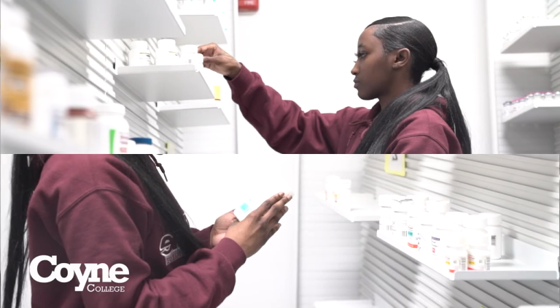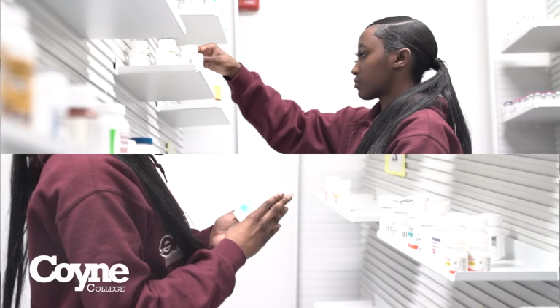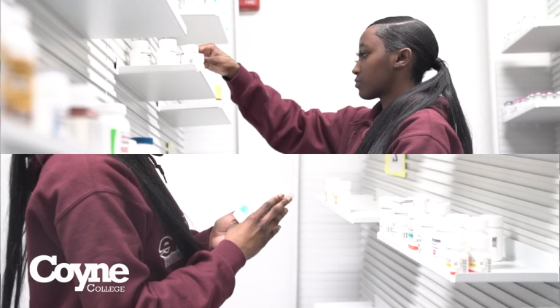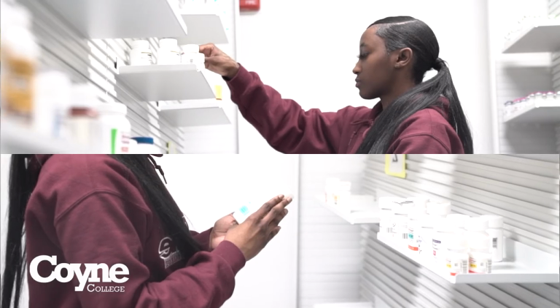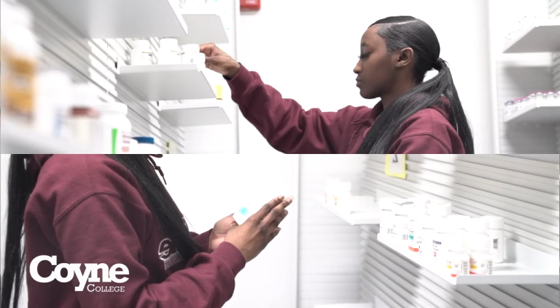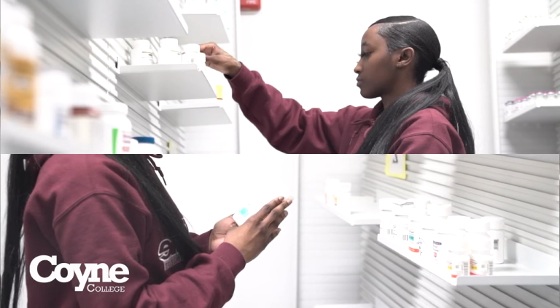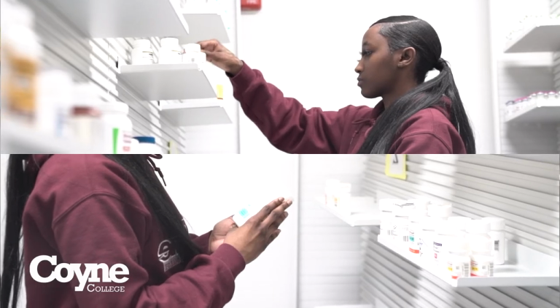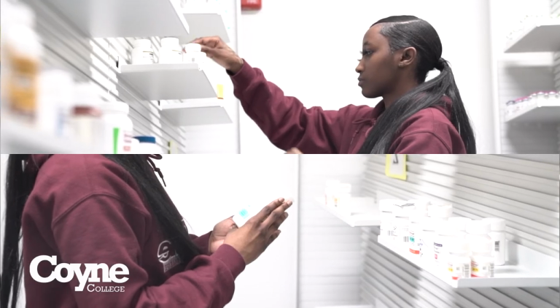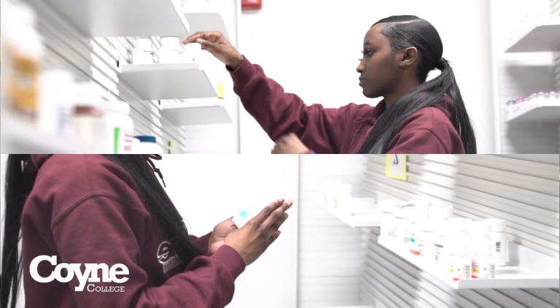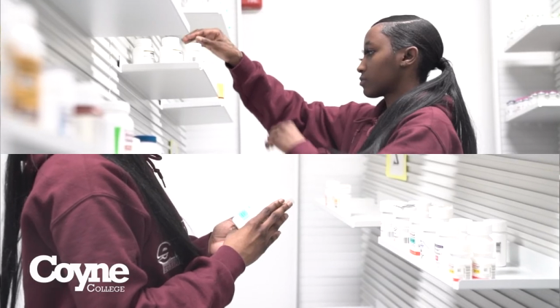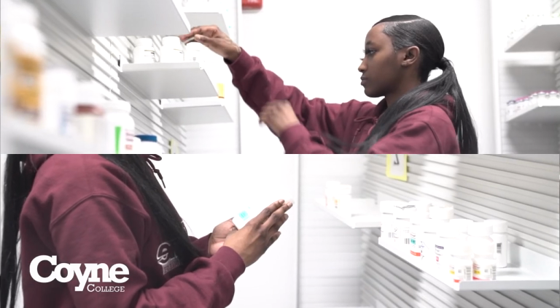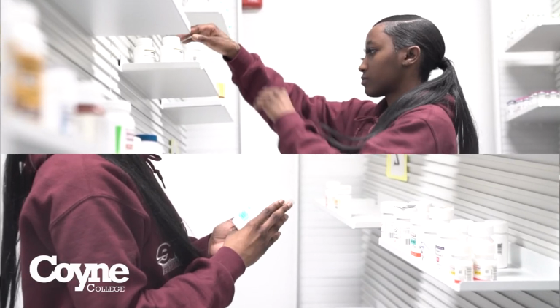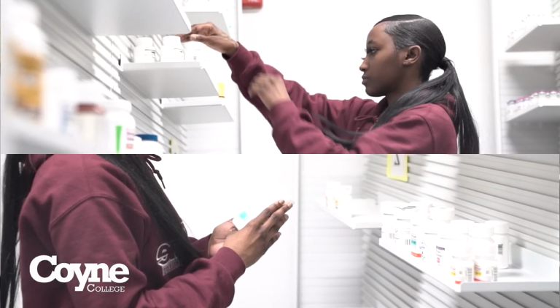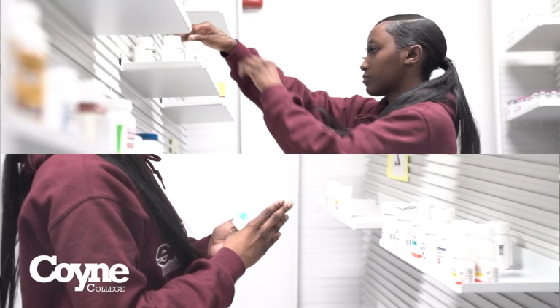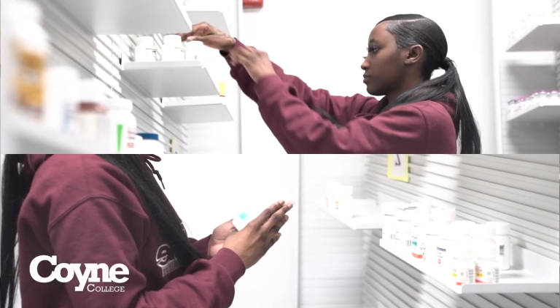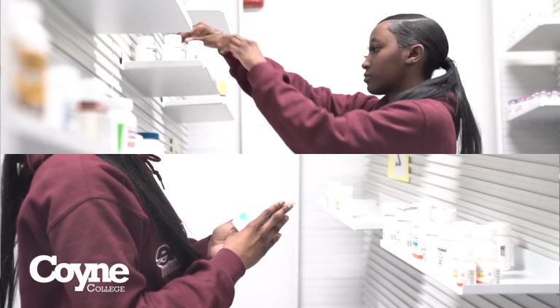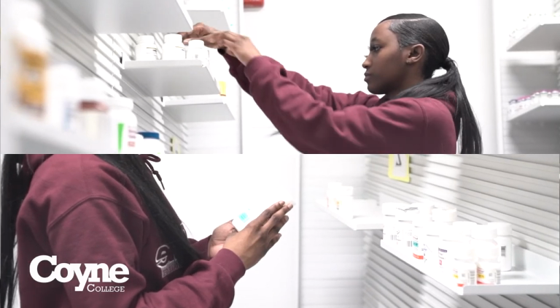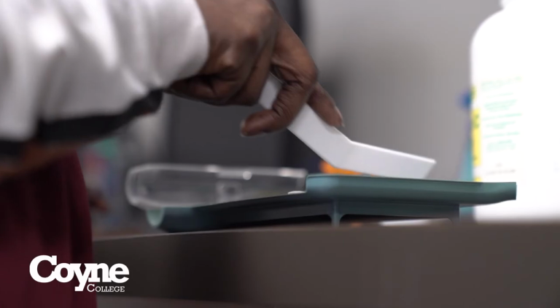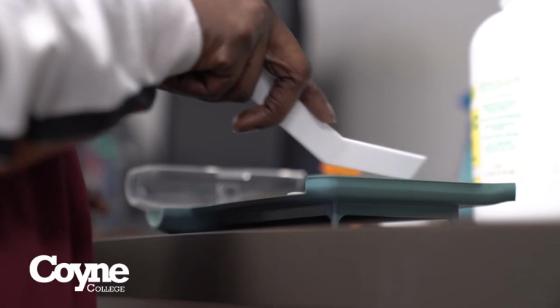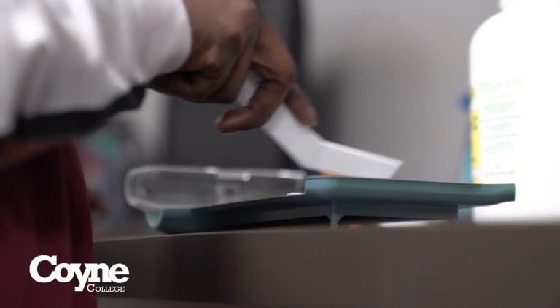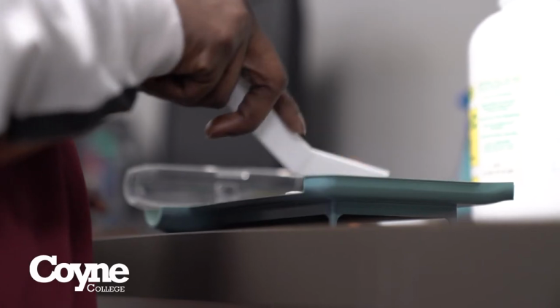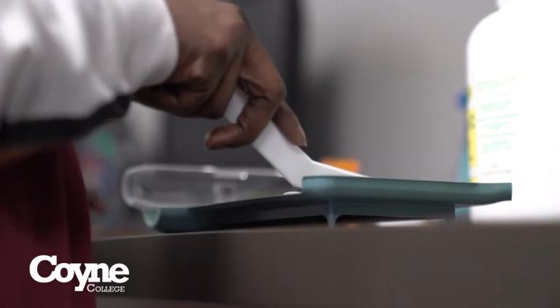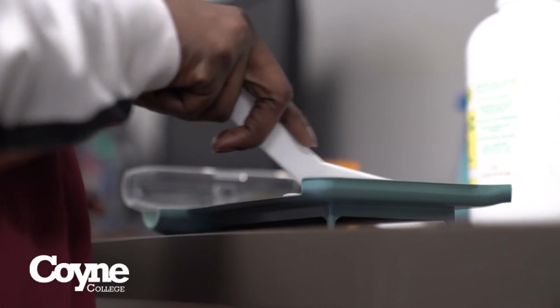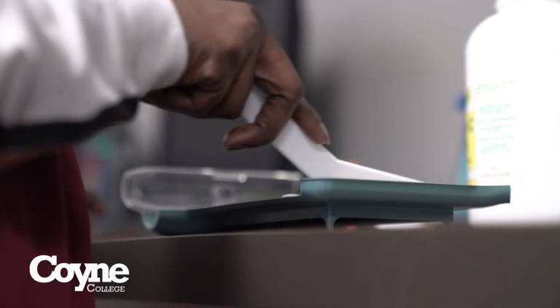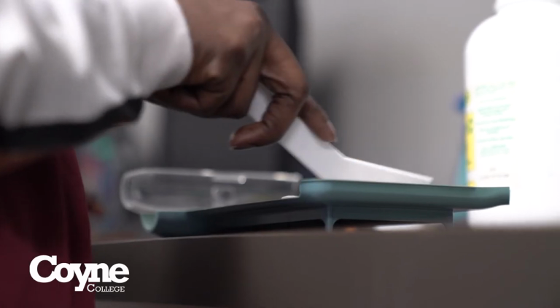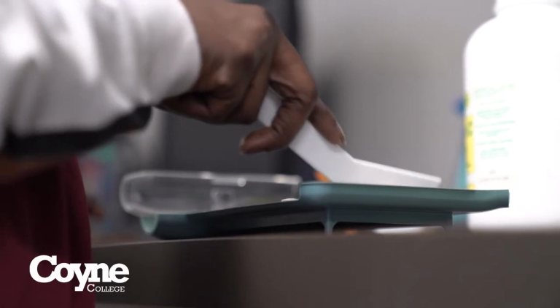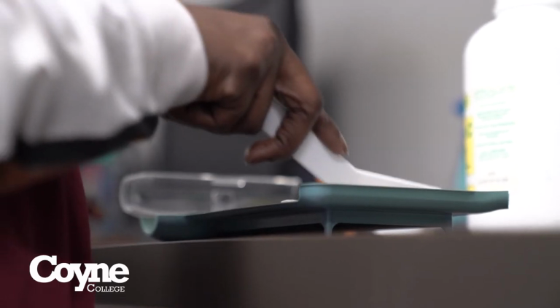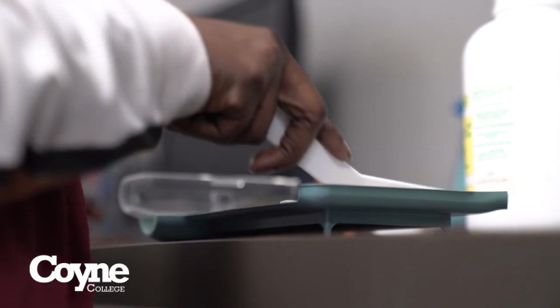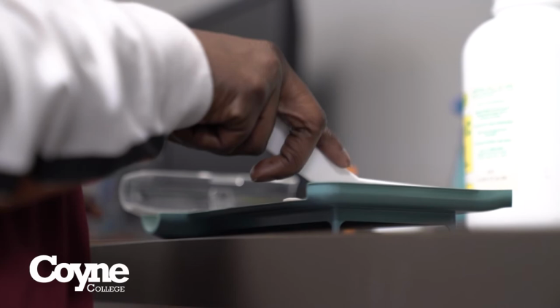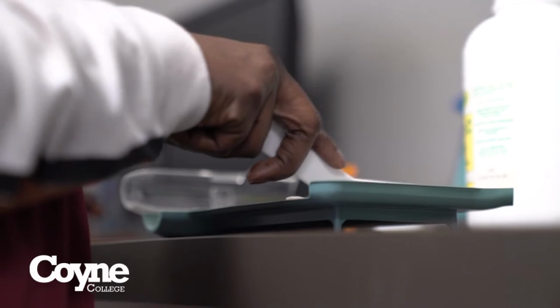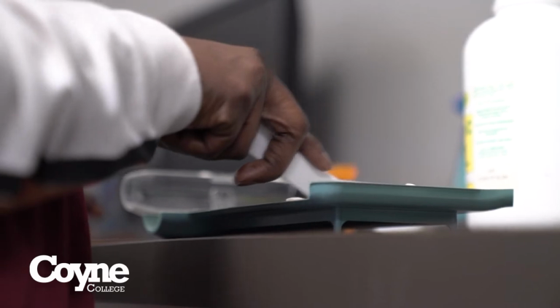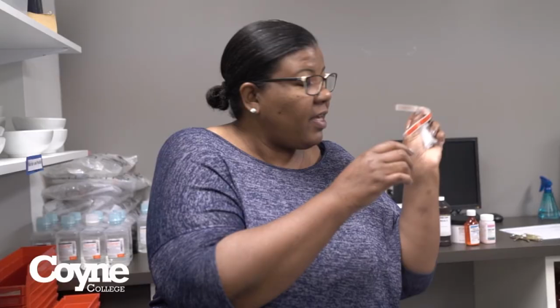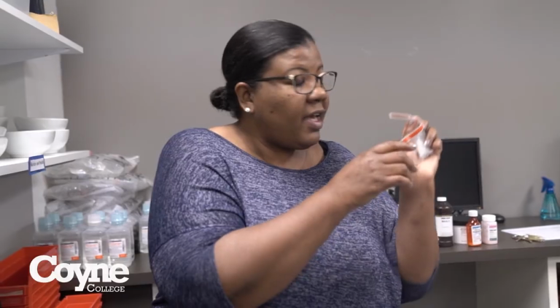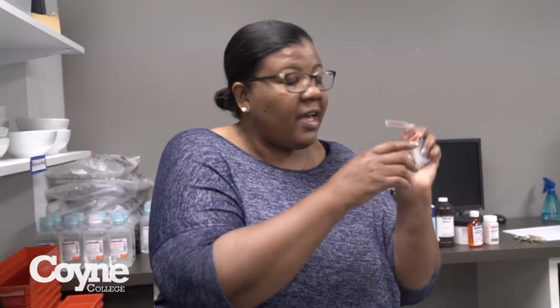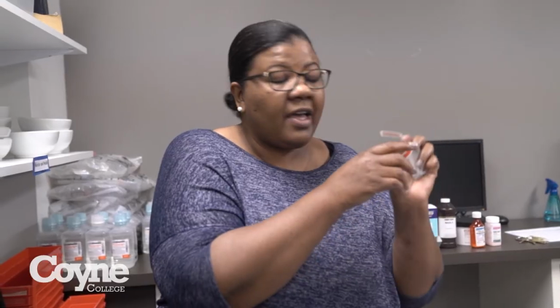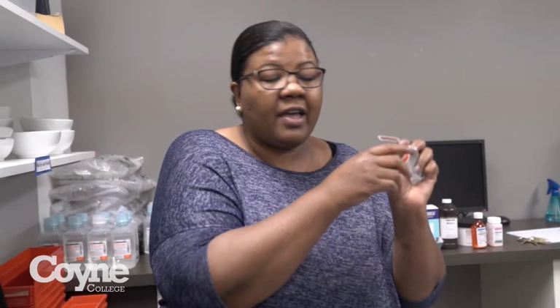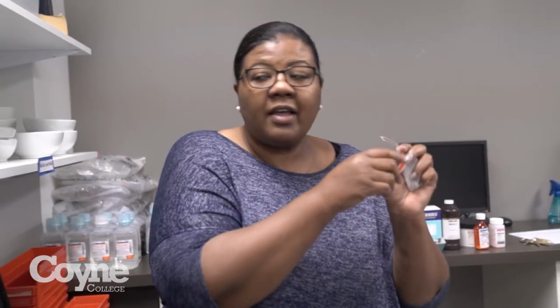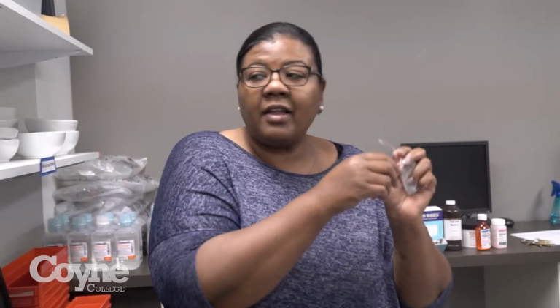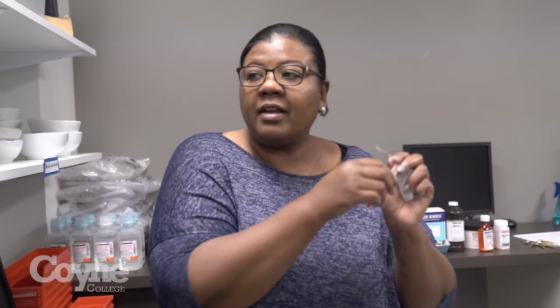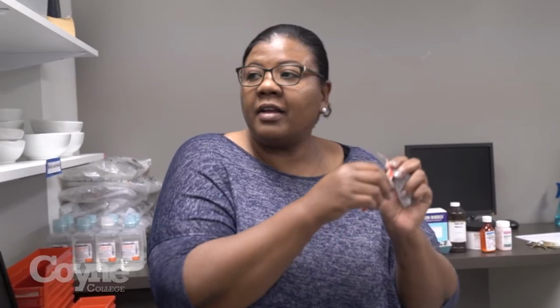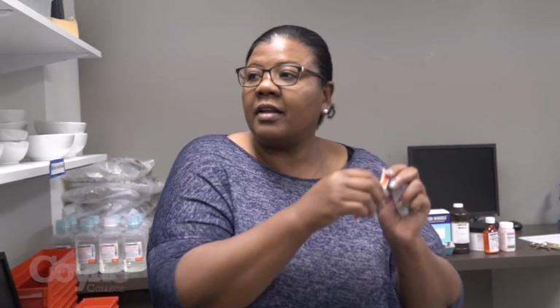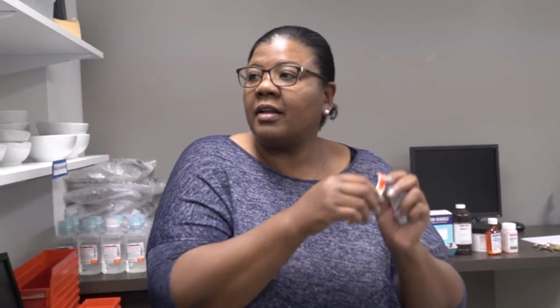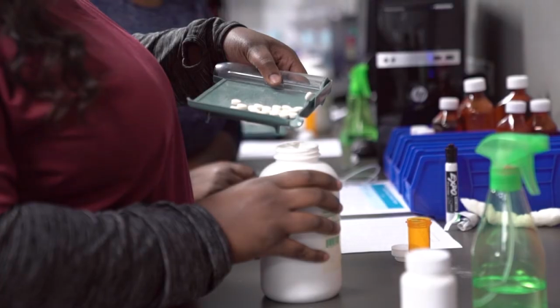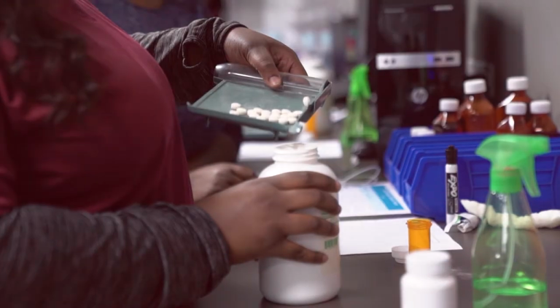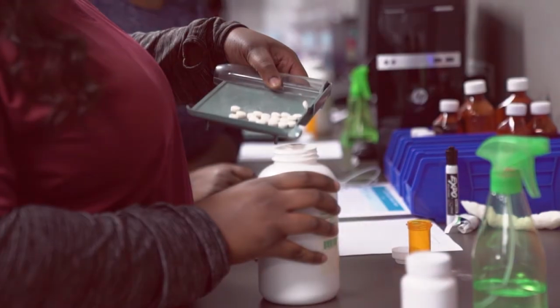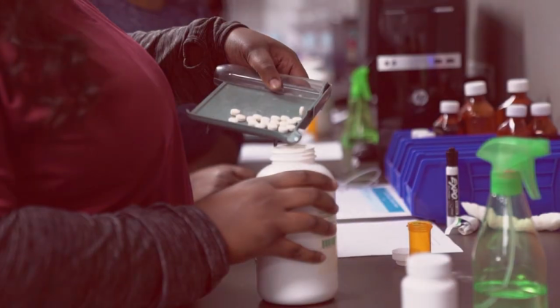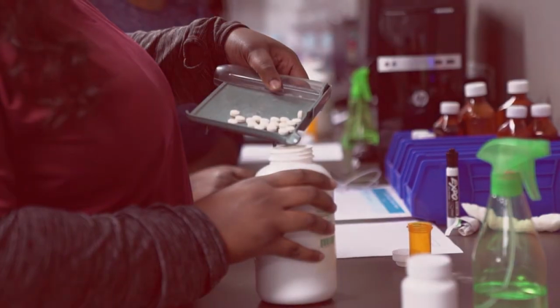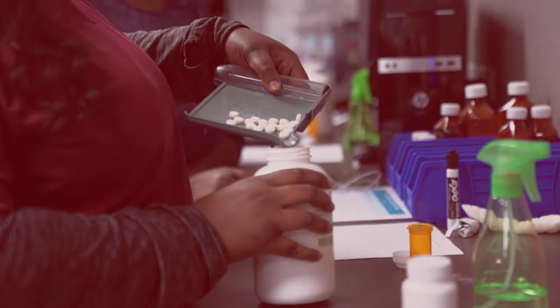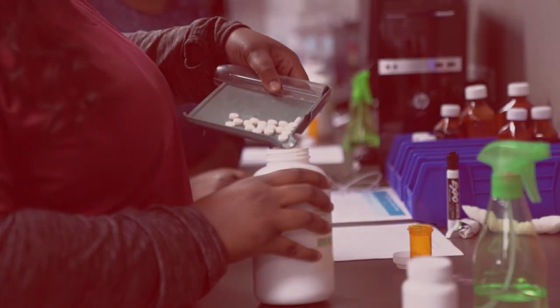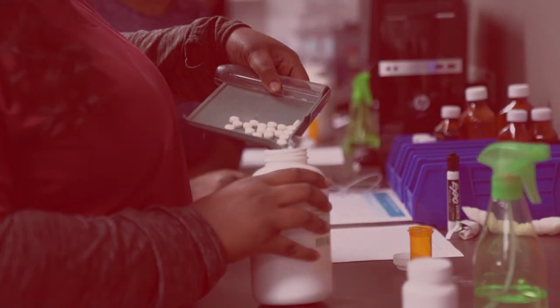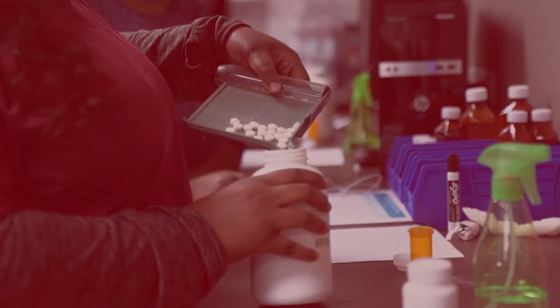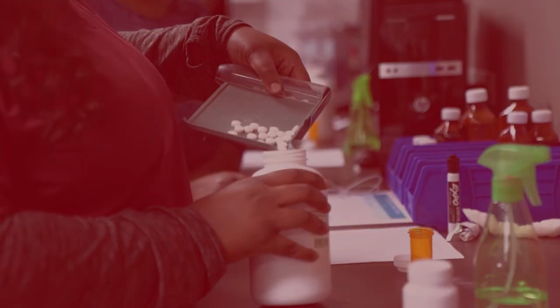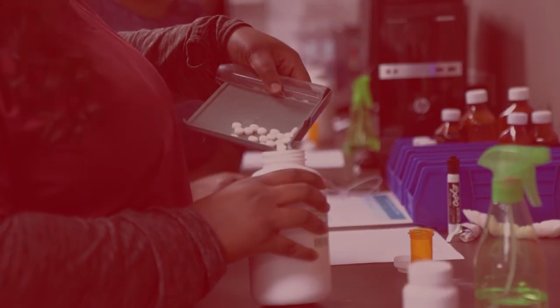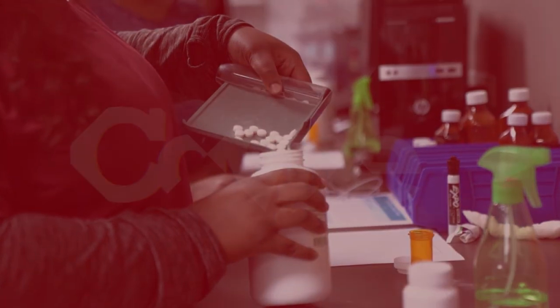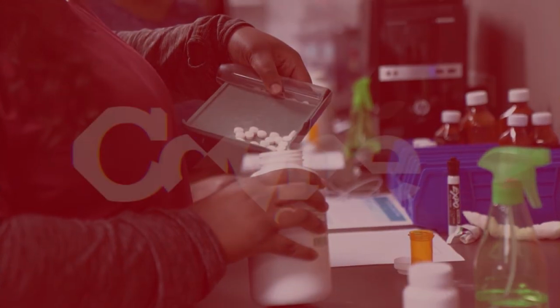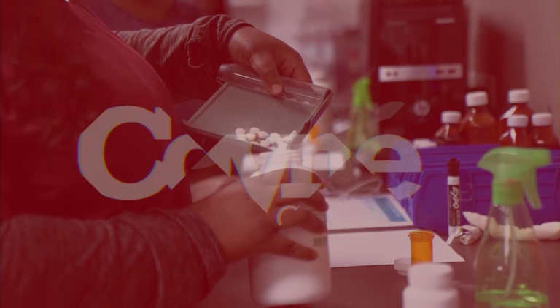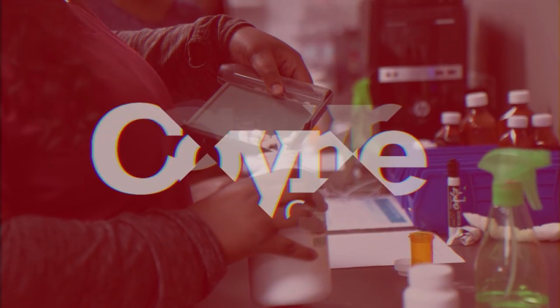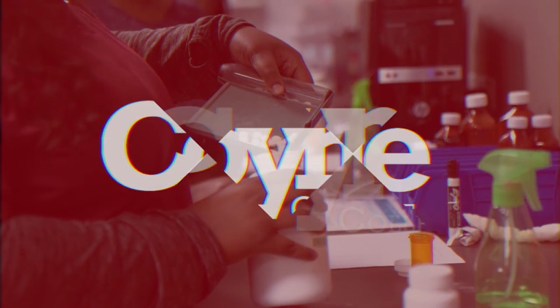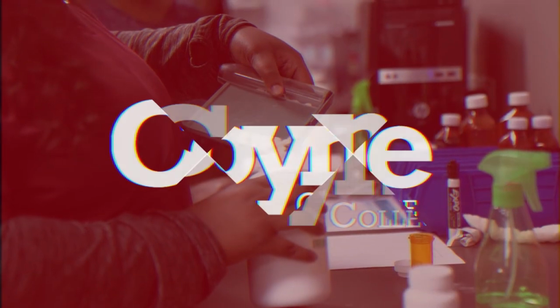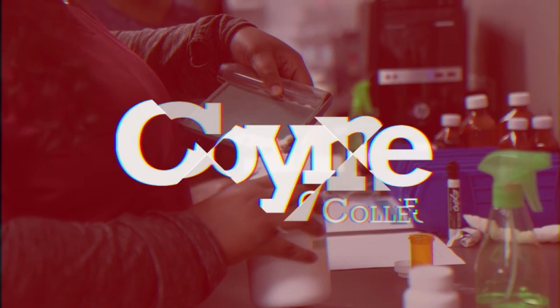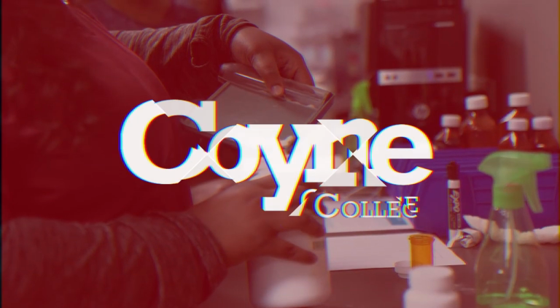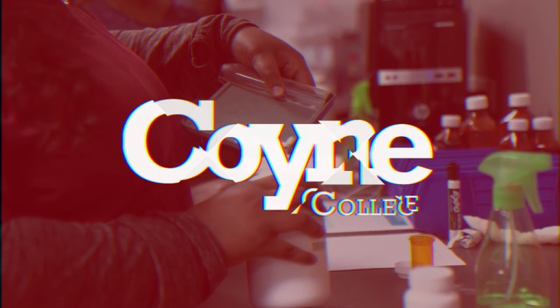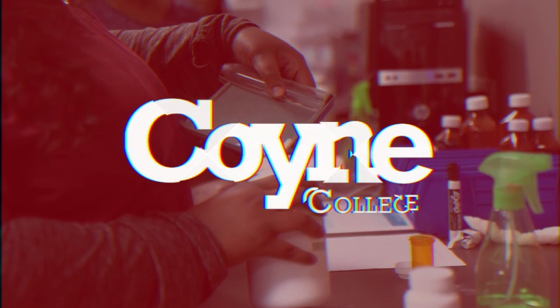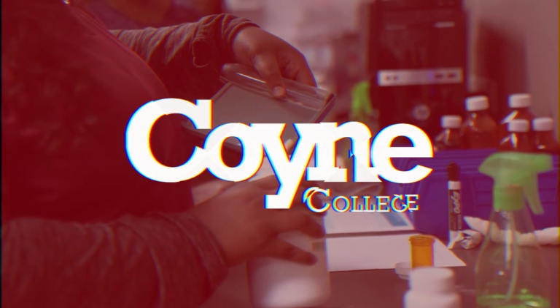If you're interested in more details about the Pharmacy Technician program at Coyne College, visit coincollege.edu.